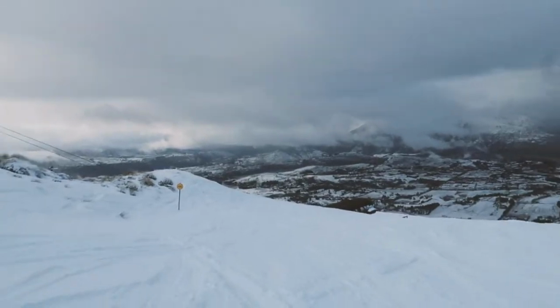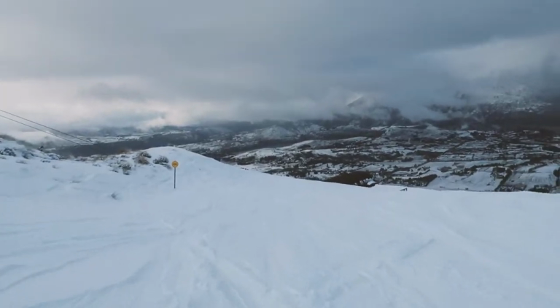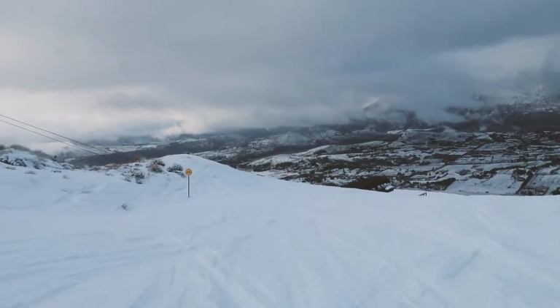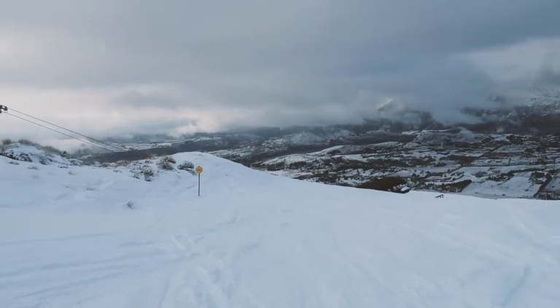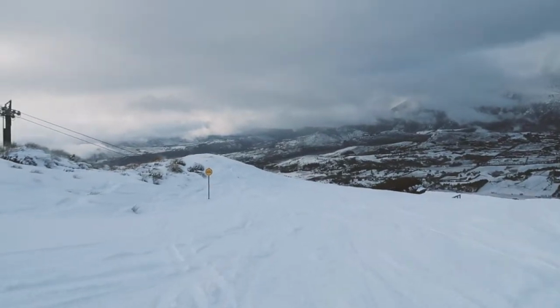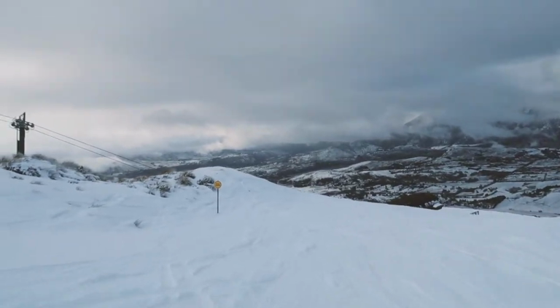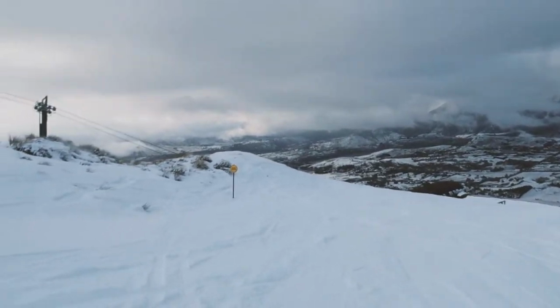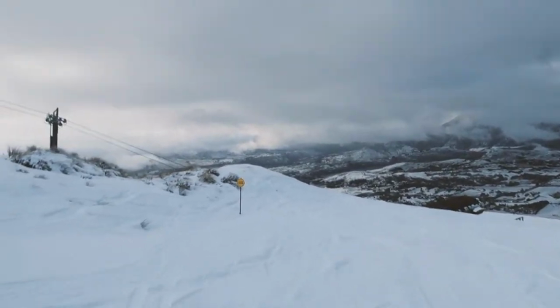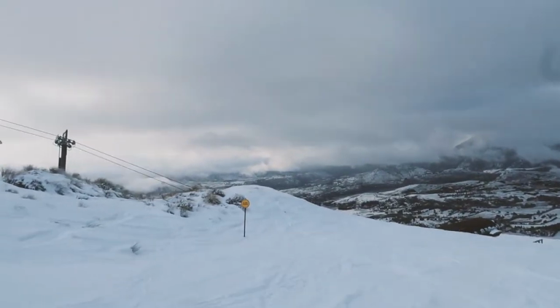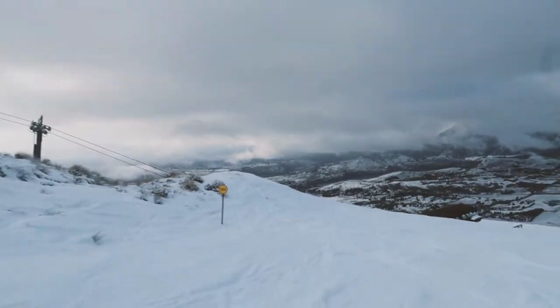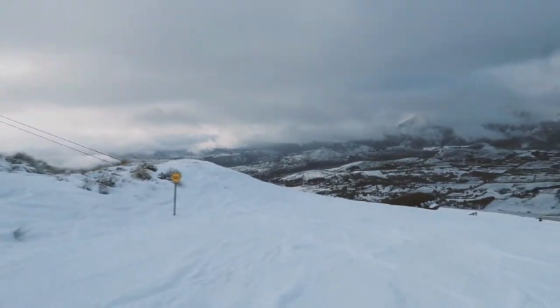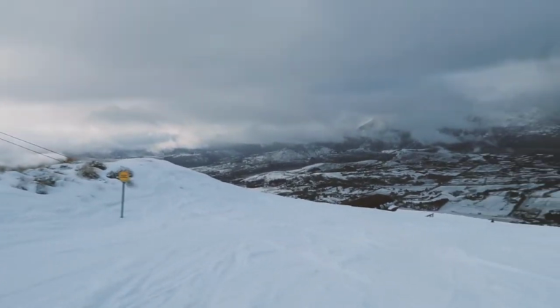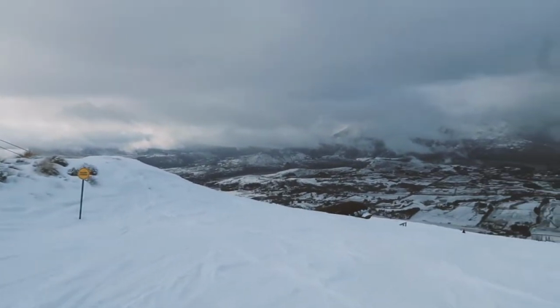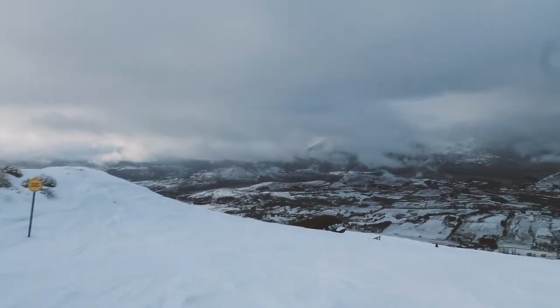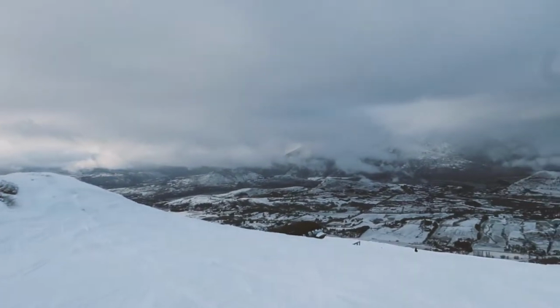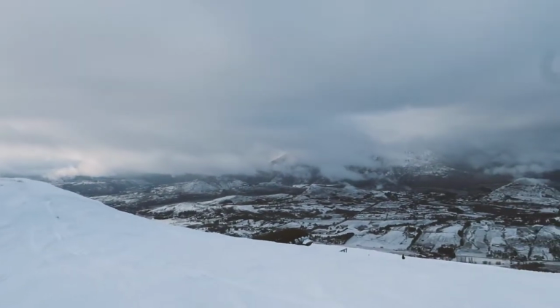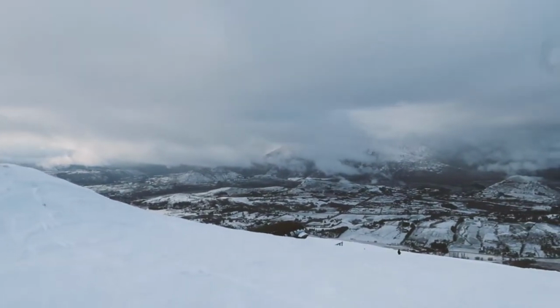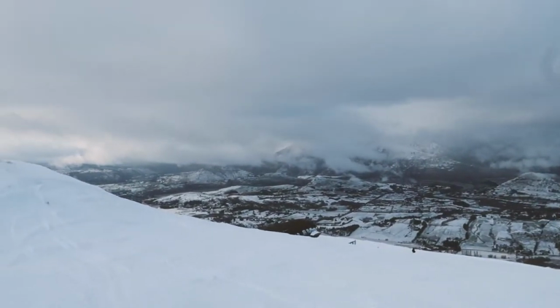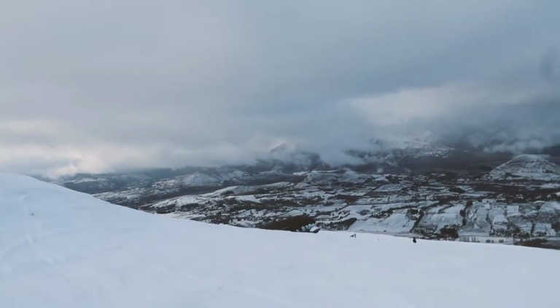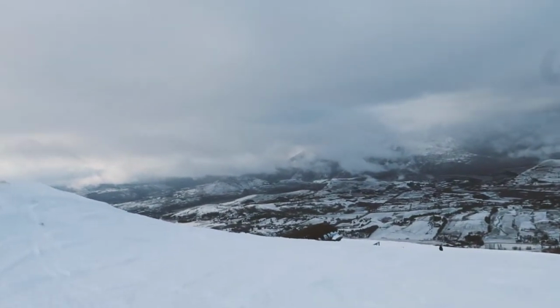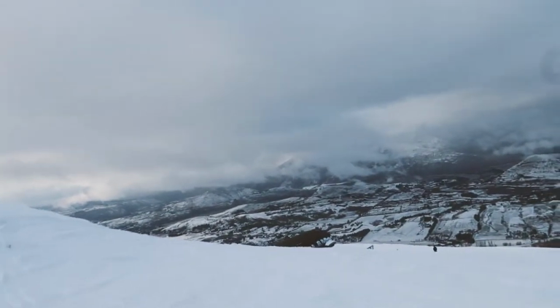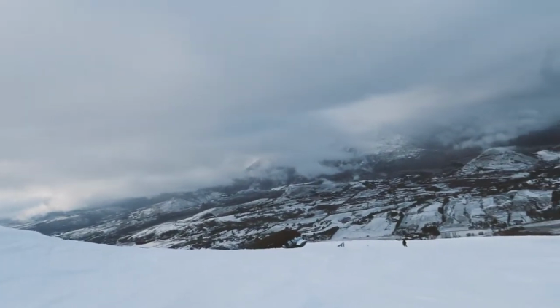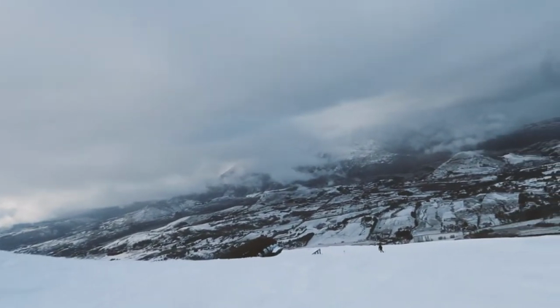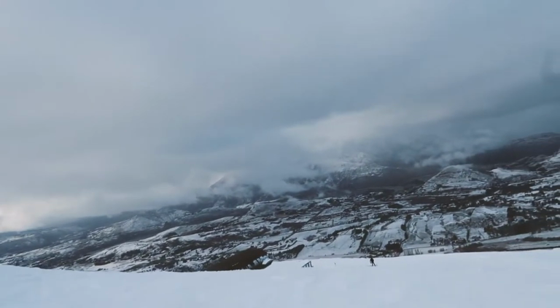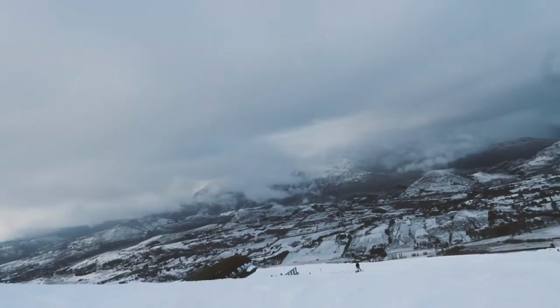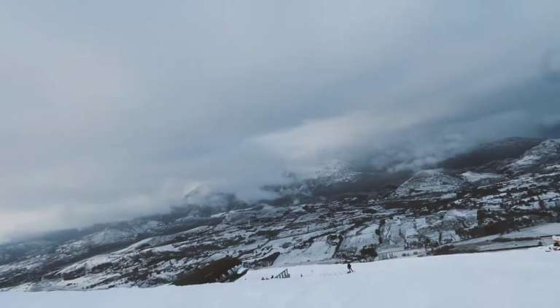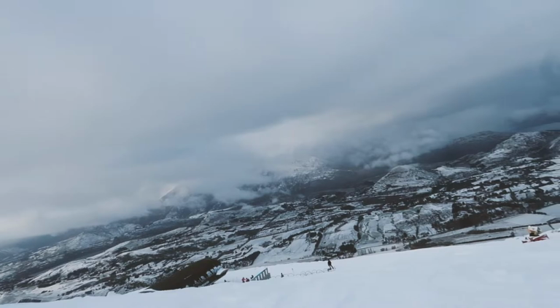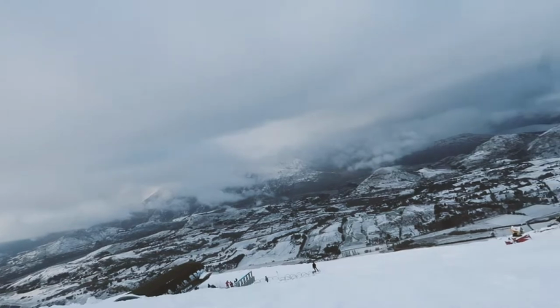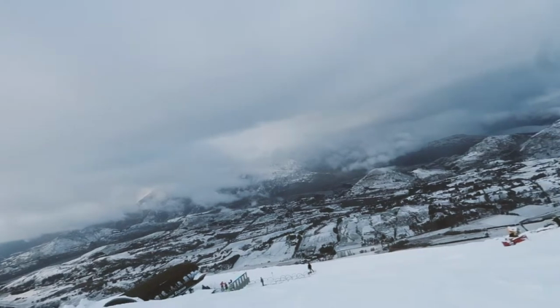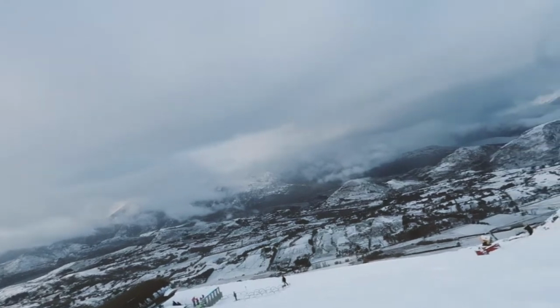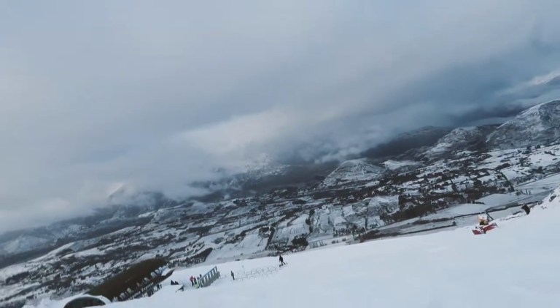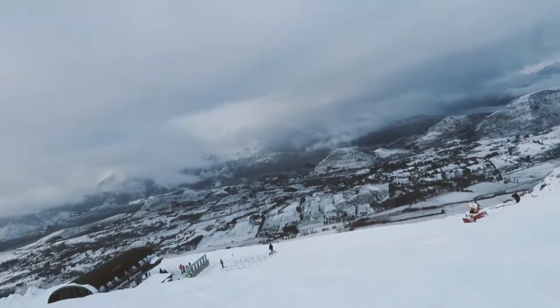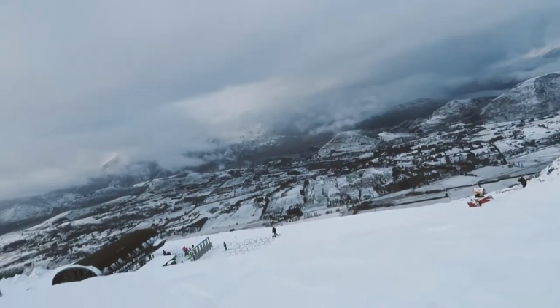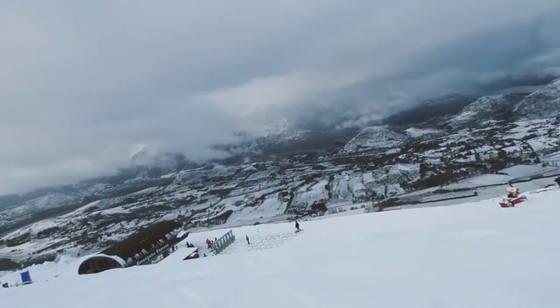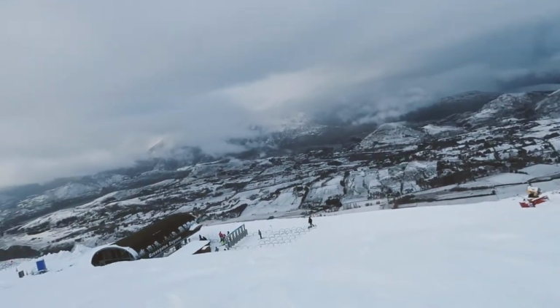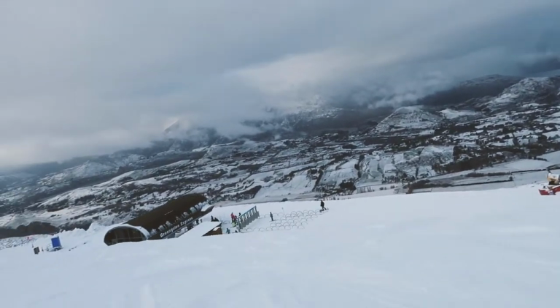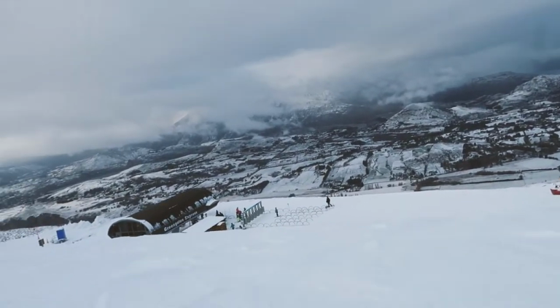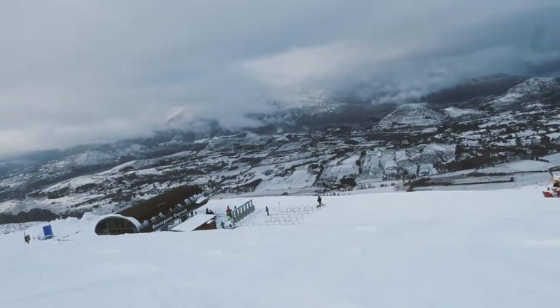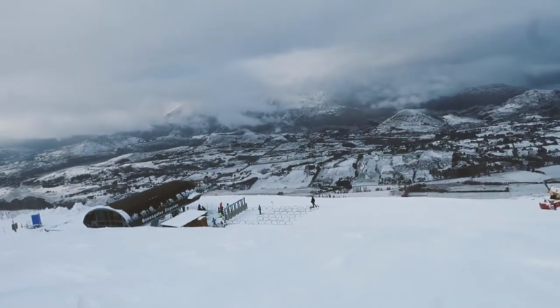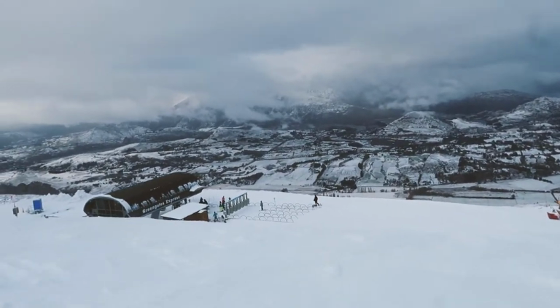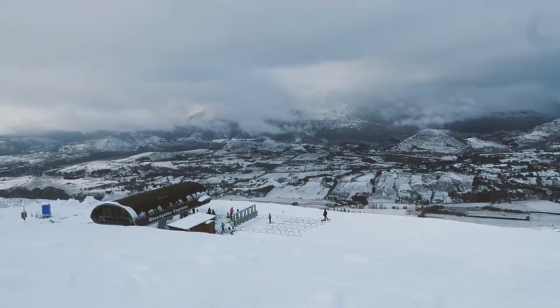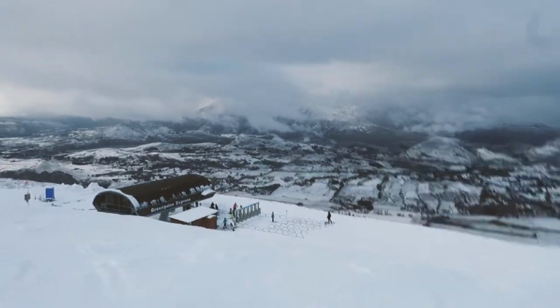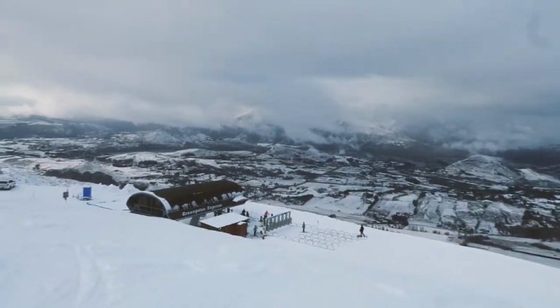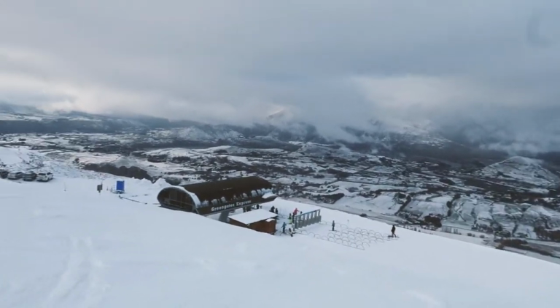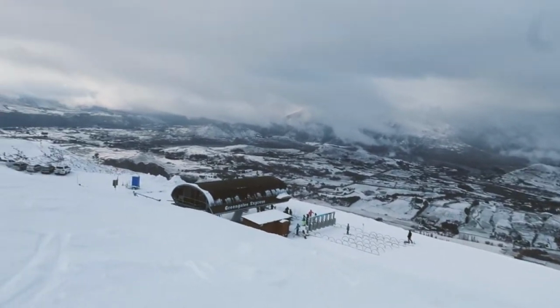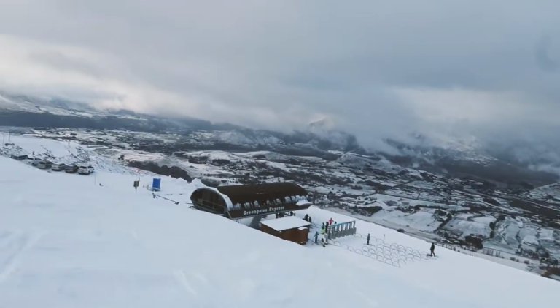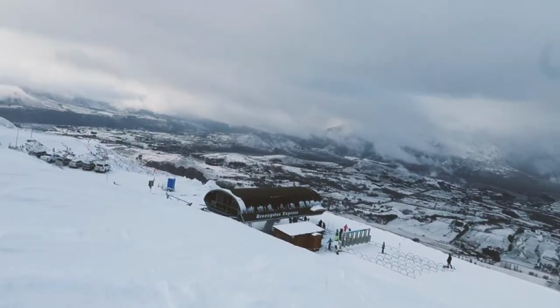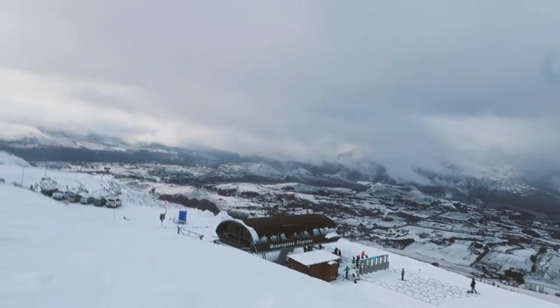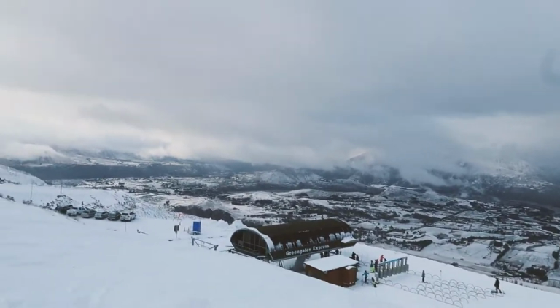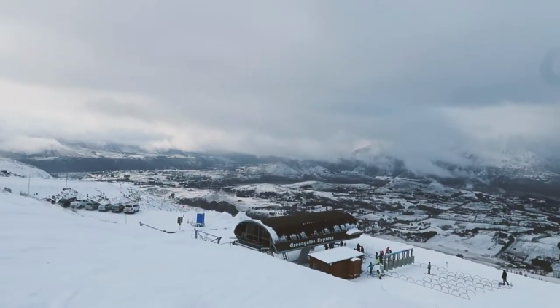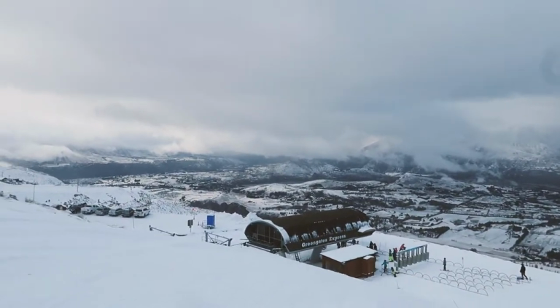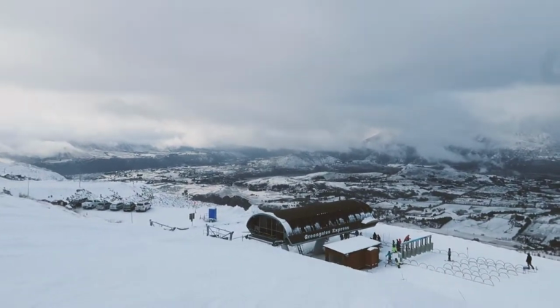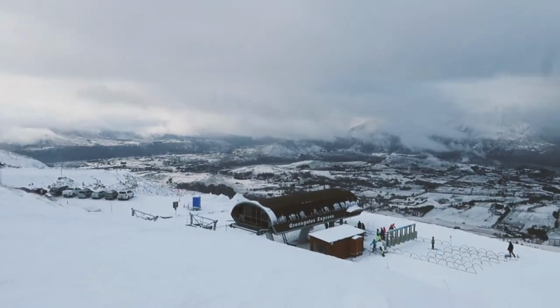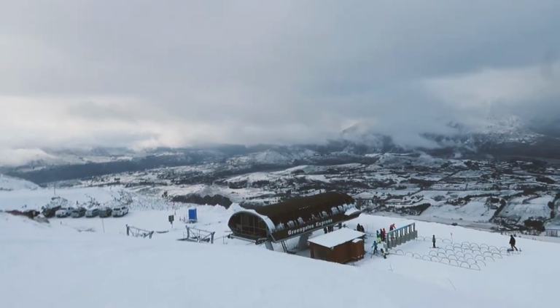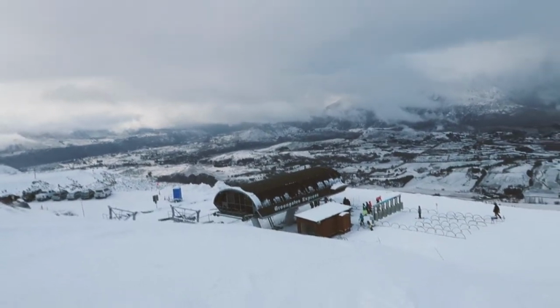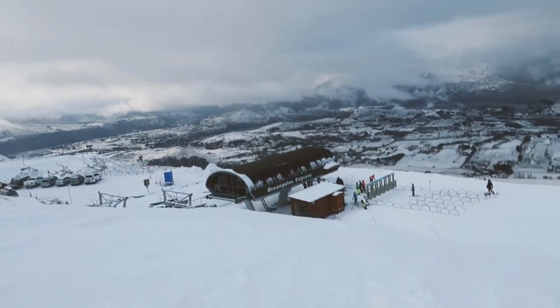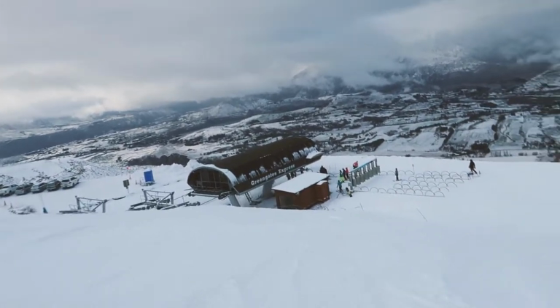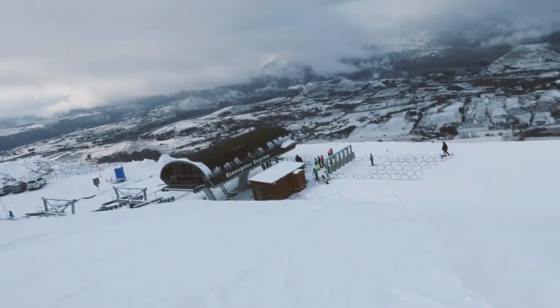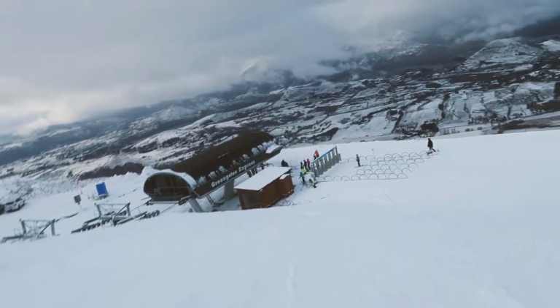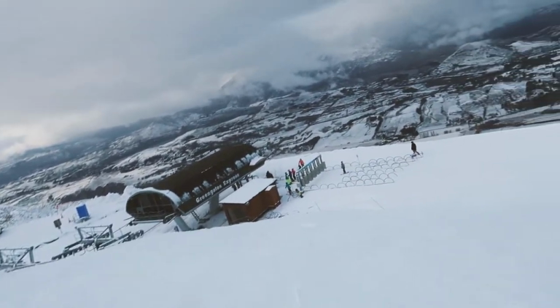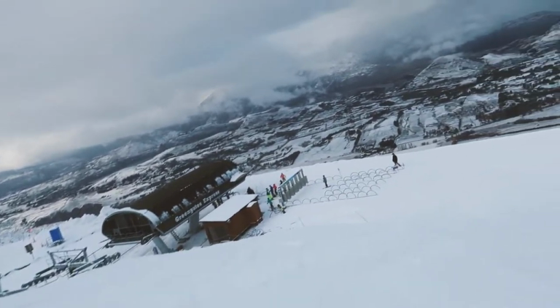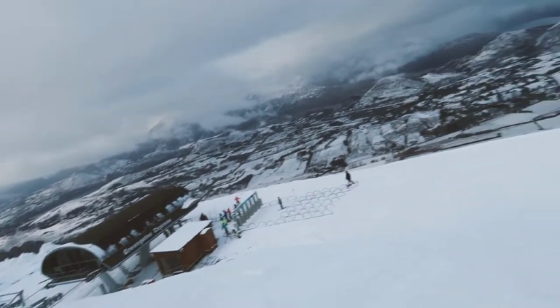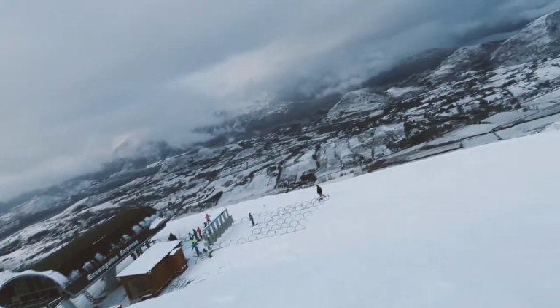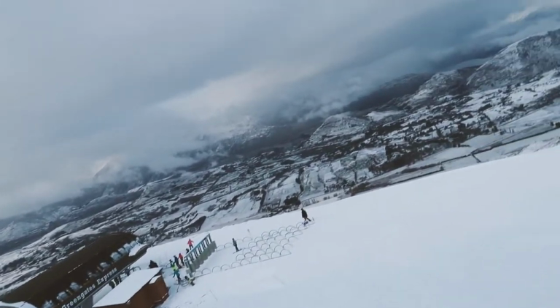July and August get the most simultaneous bluebird and powder days, so I recommend getting your butt down here during one of those months to experience some good times.